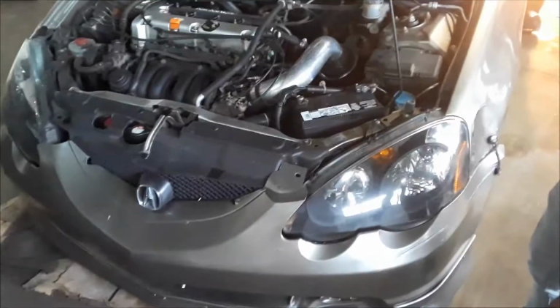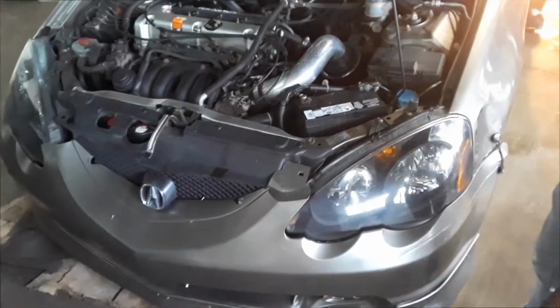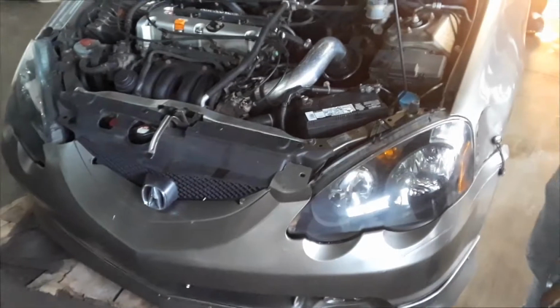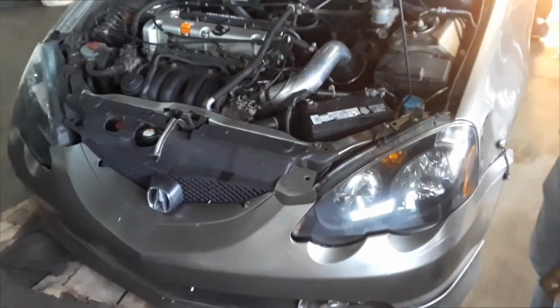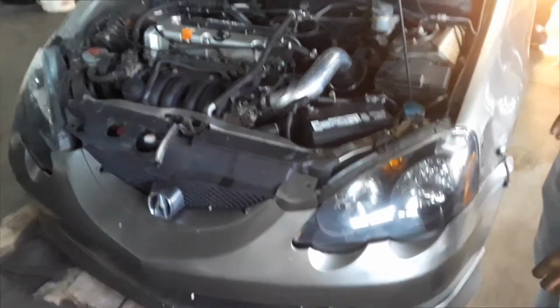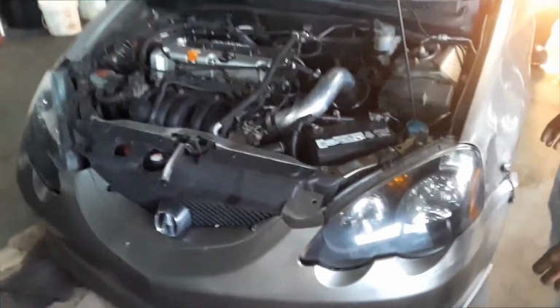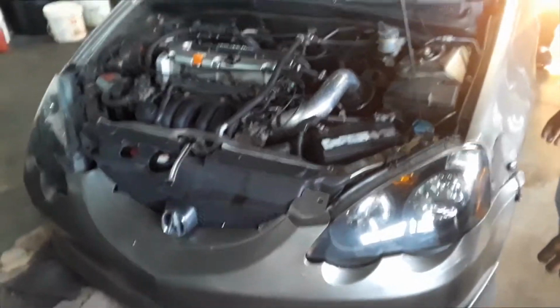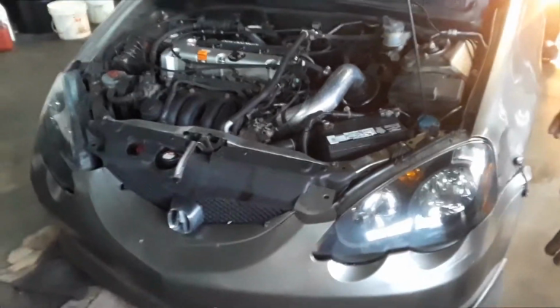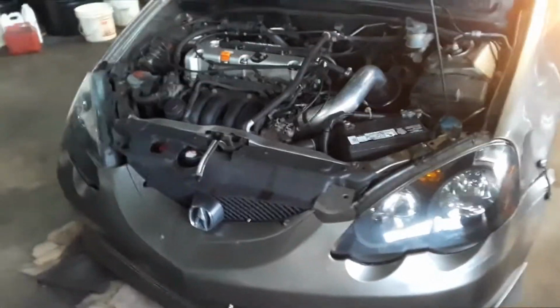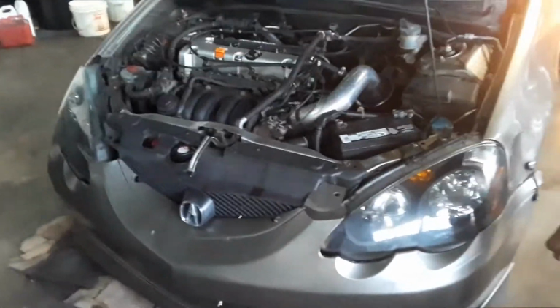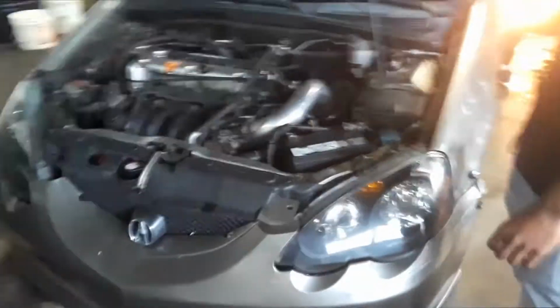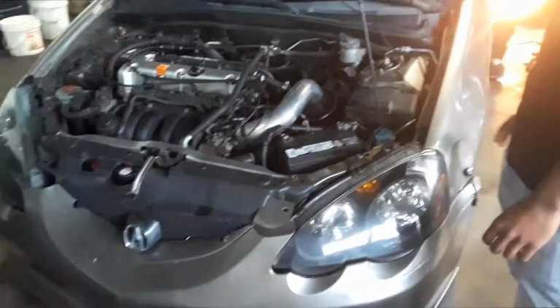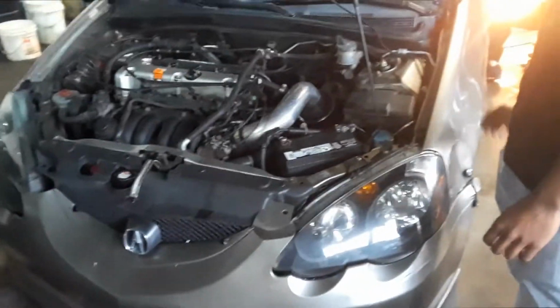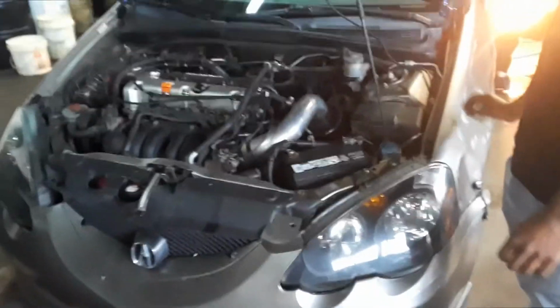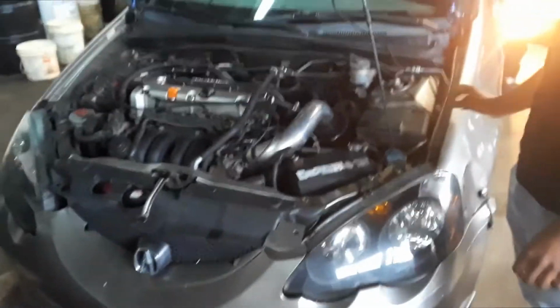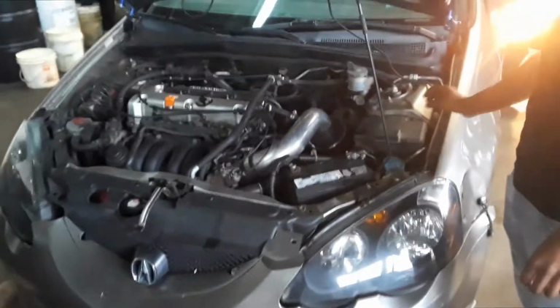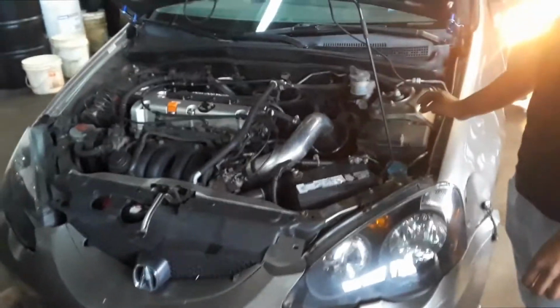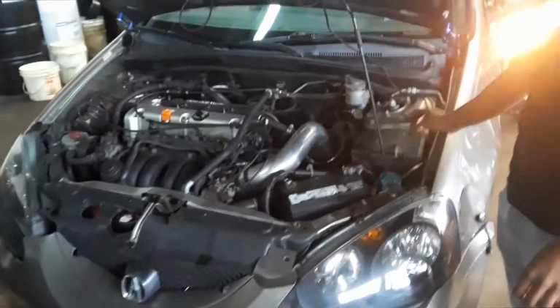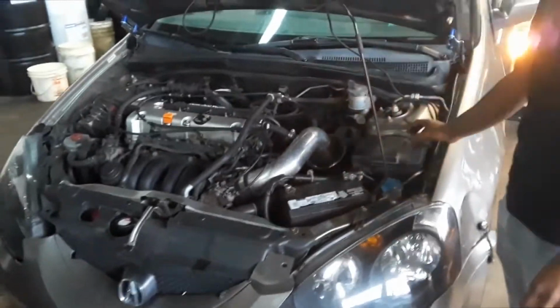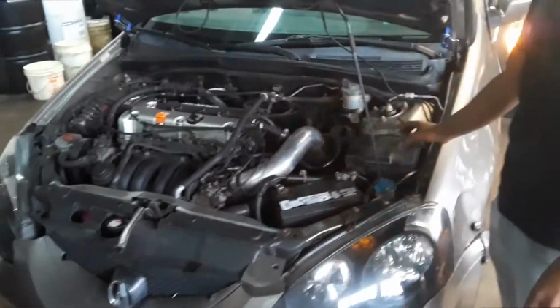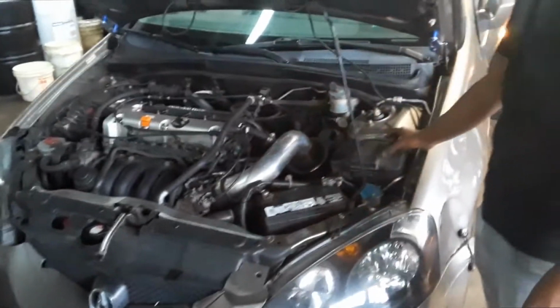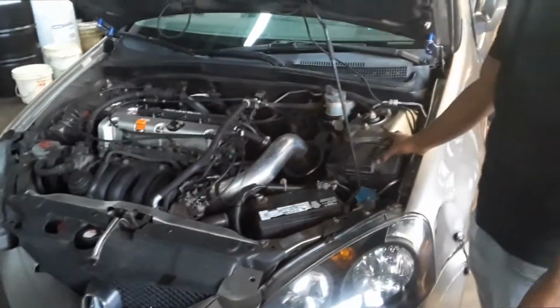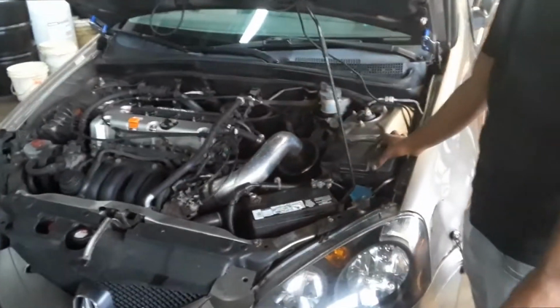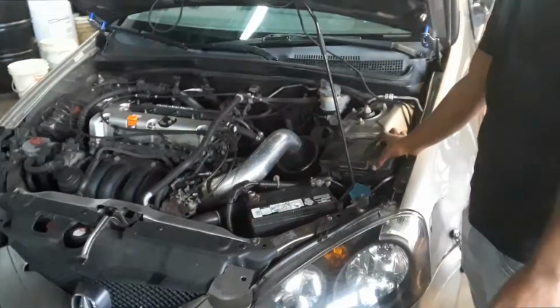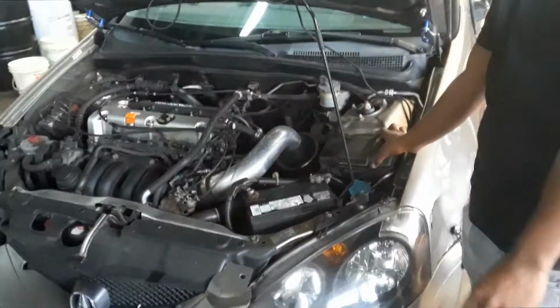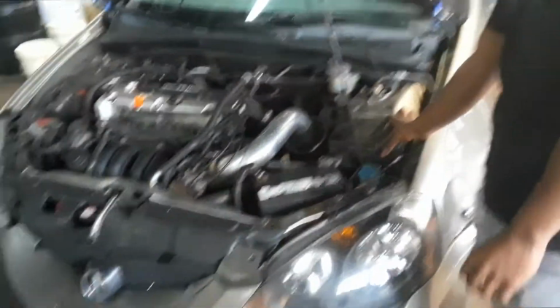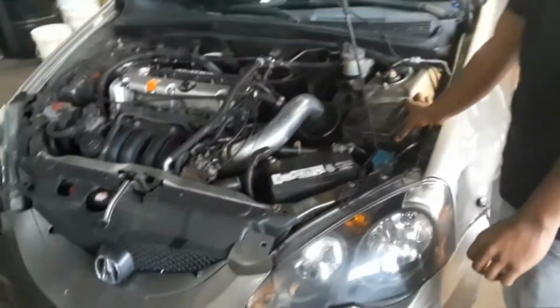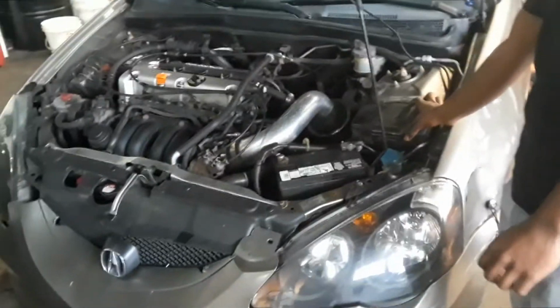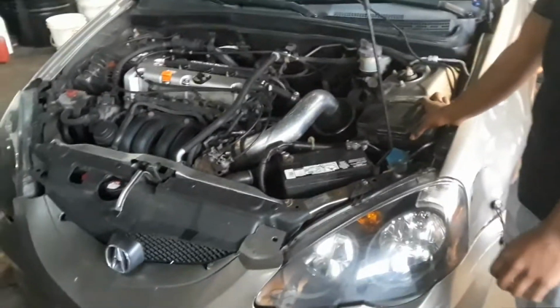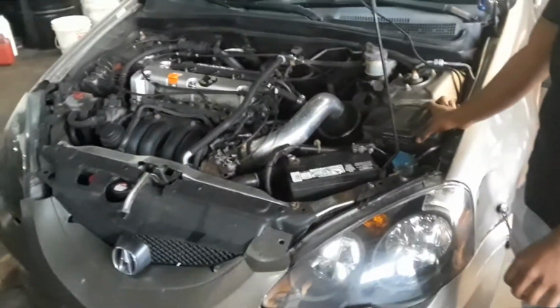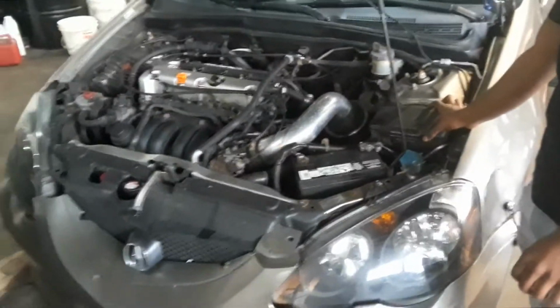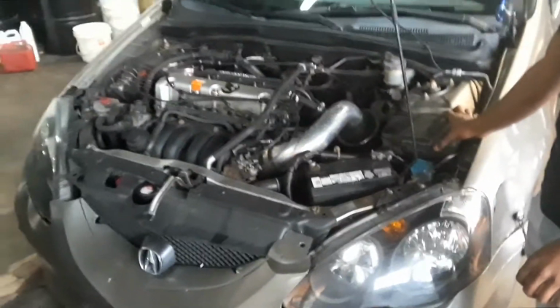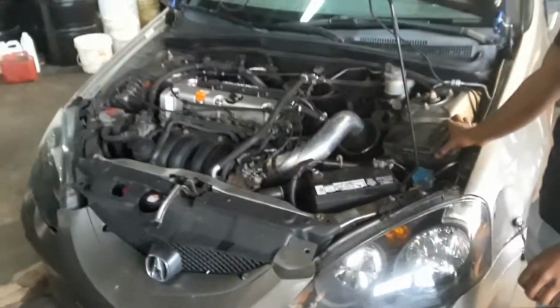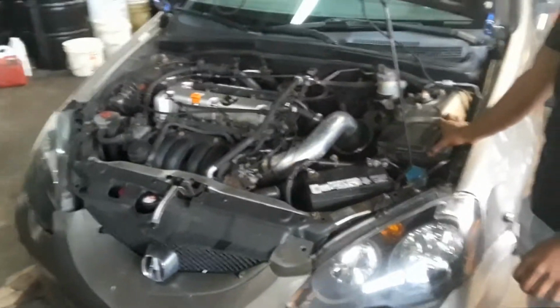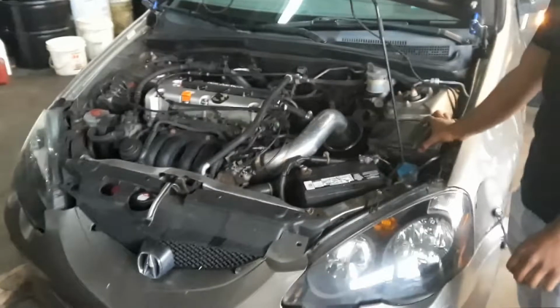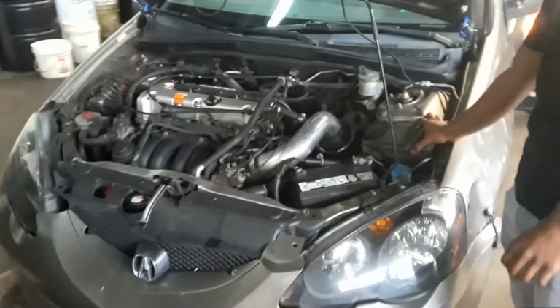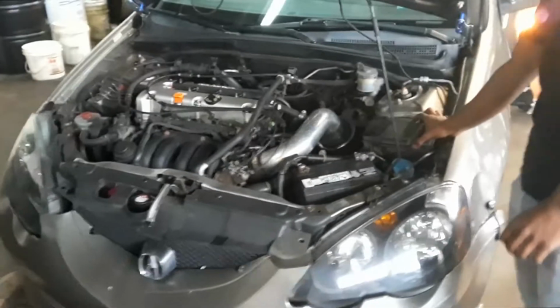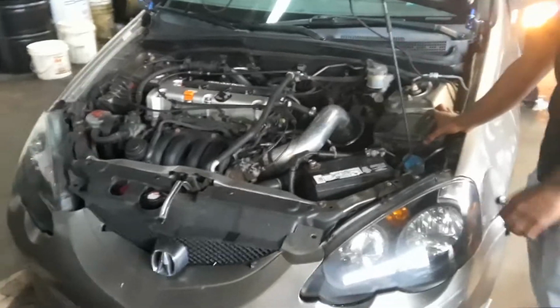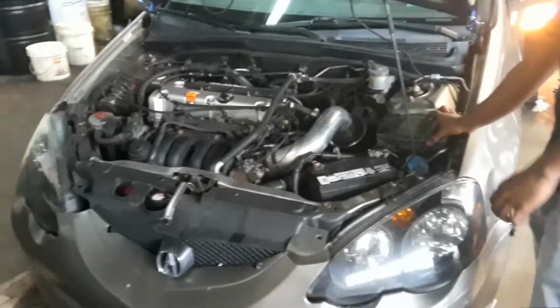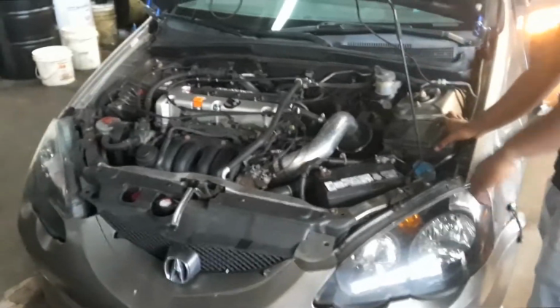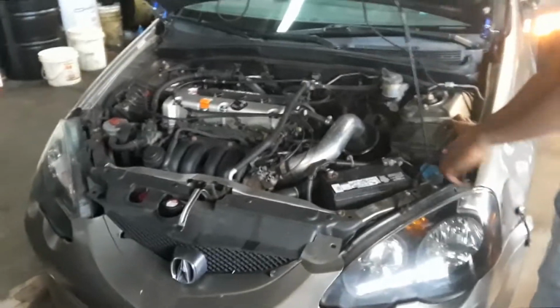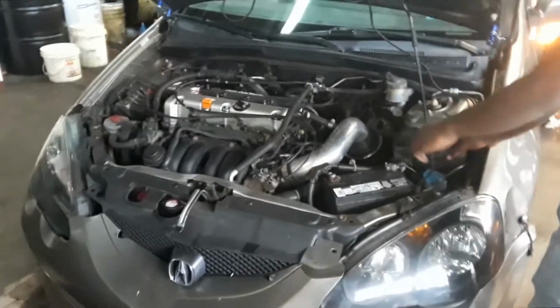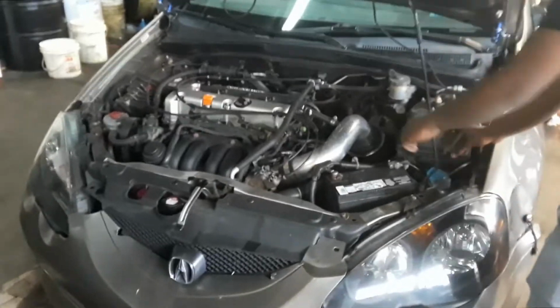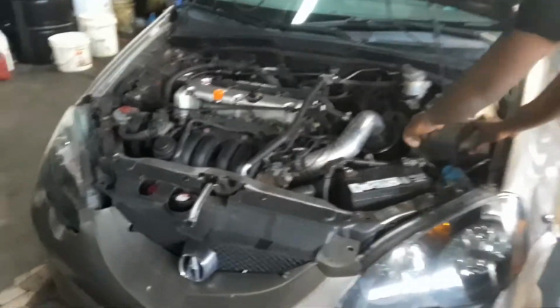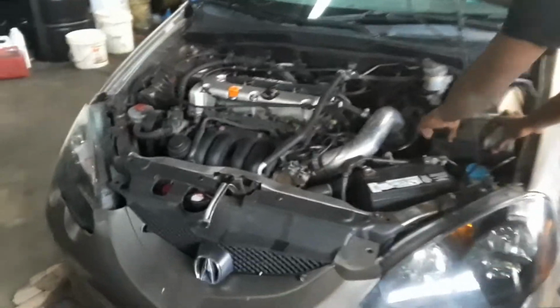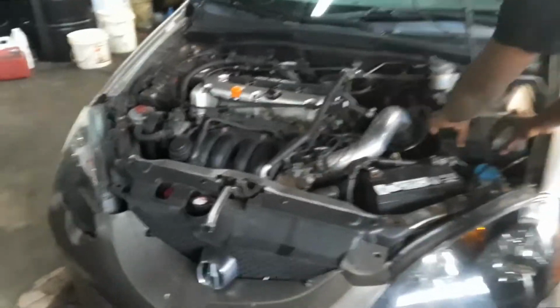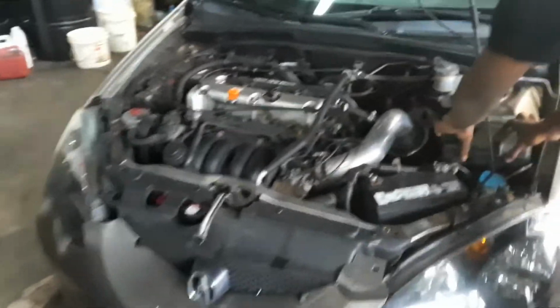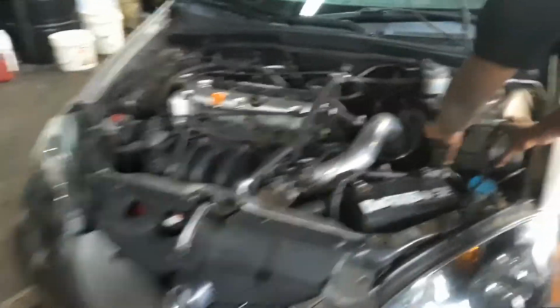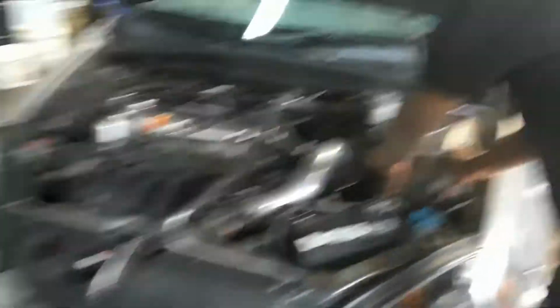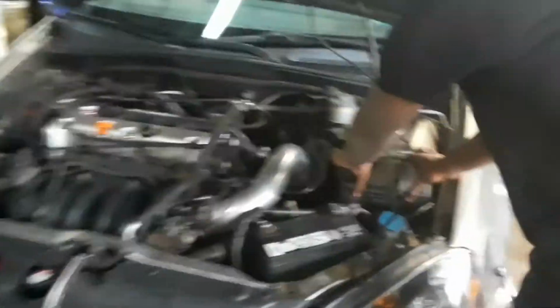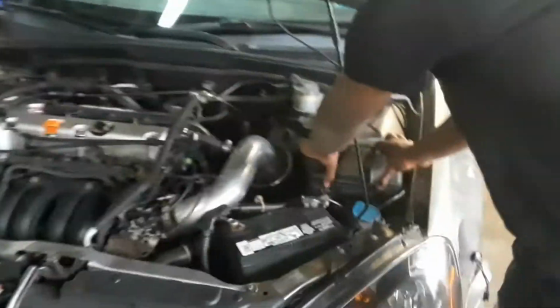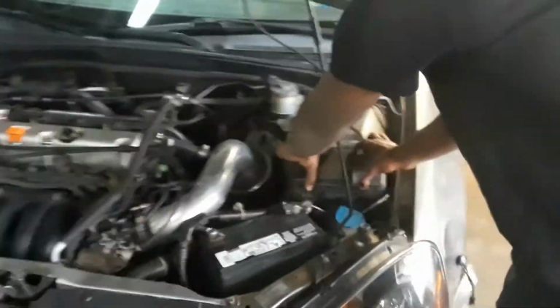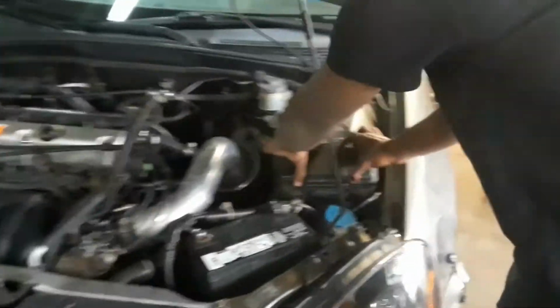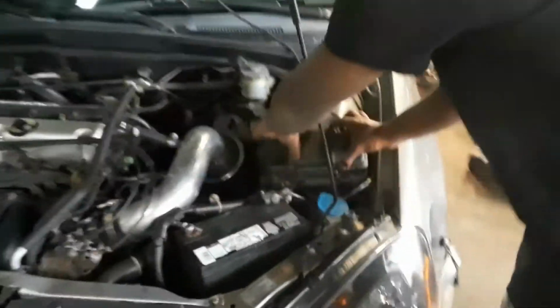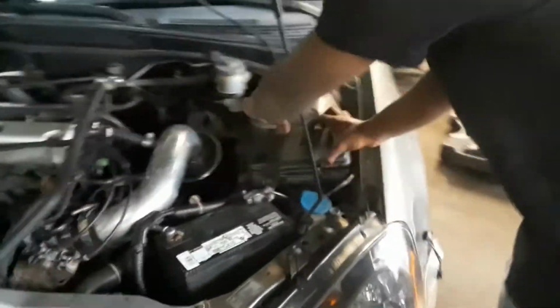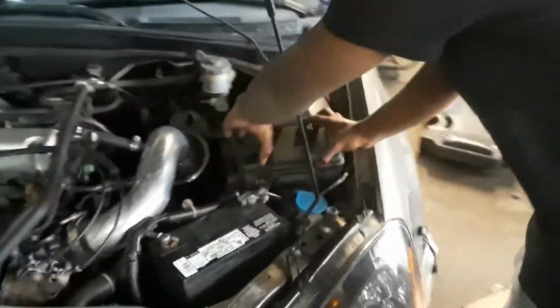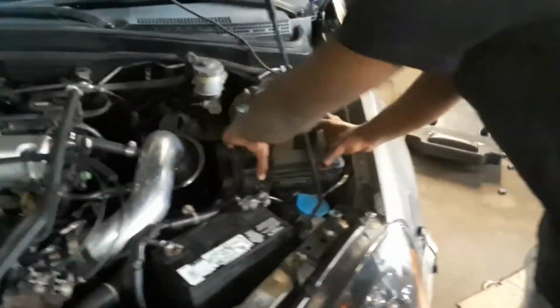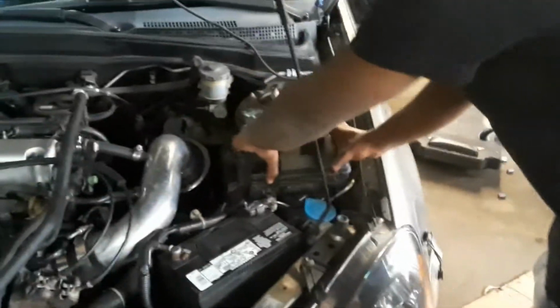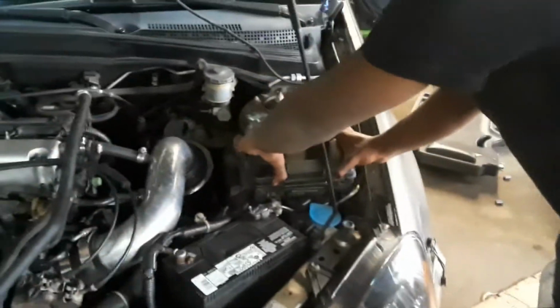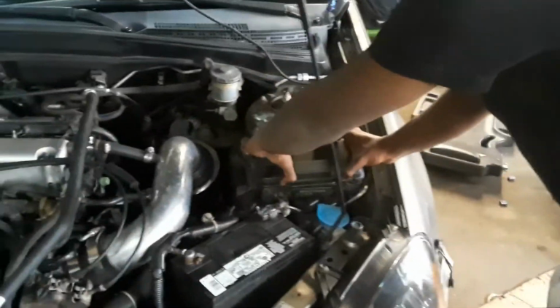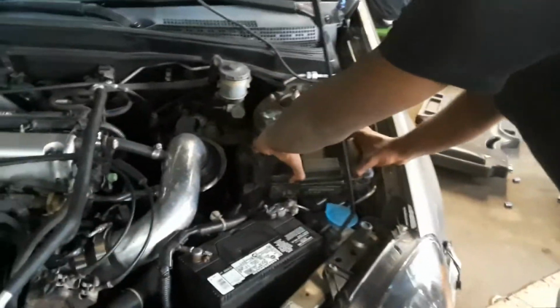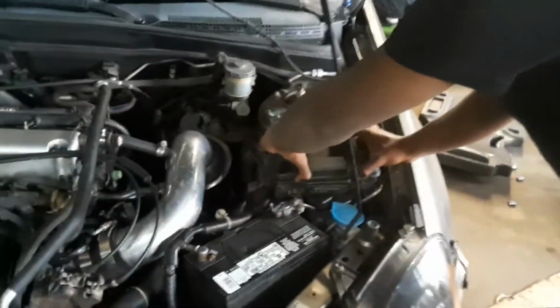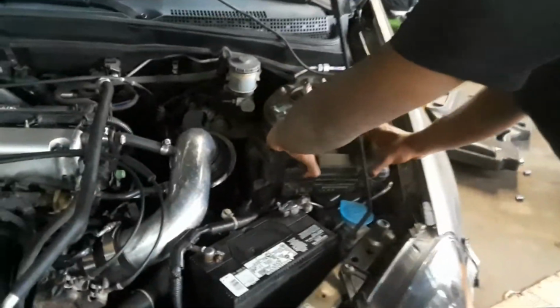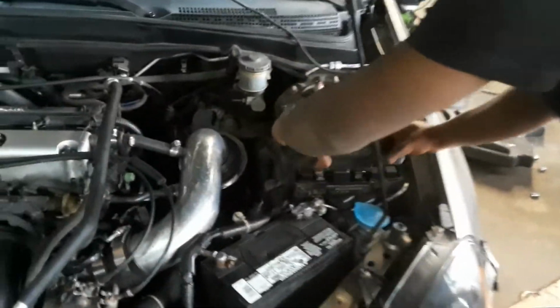Joe Beermaster here. We have an 02 Acura RSX. I'm going to show you where the fuse box locations and the OBD2 hookup are.